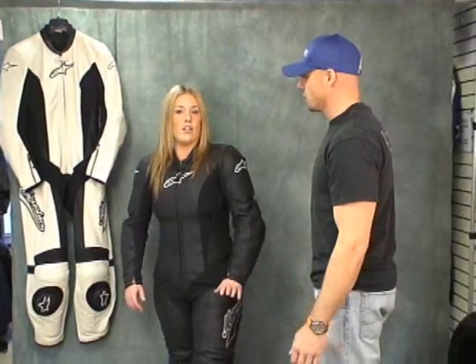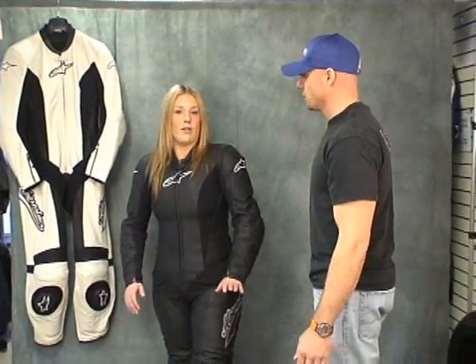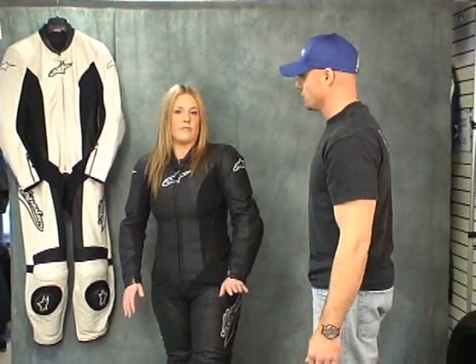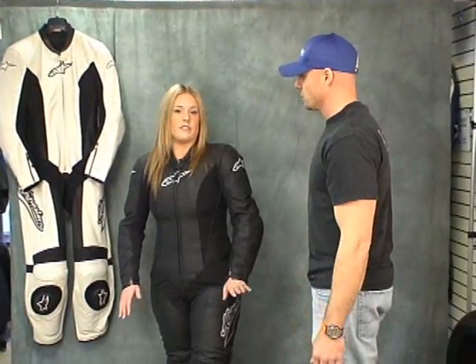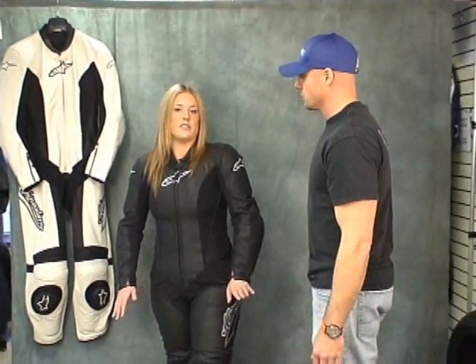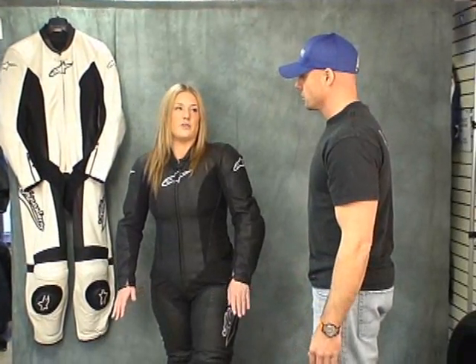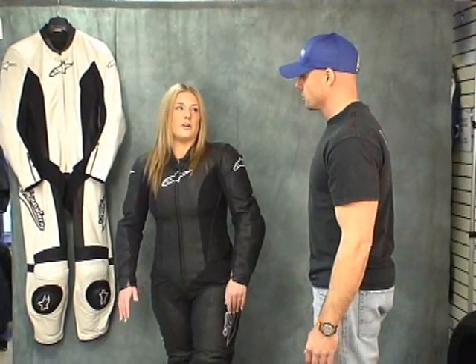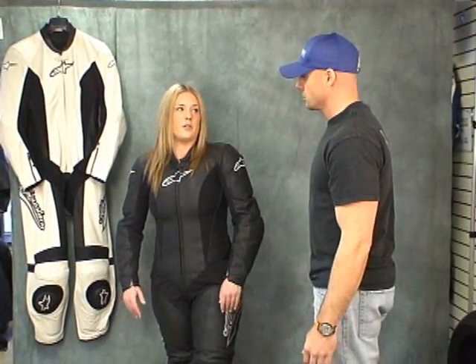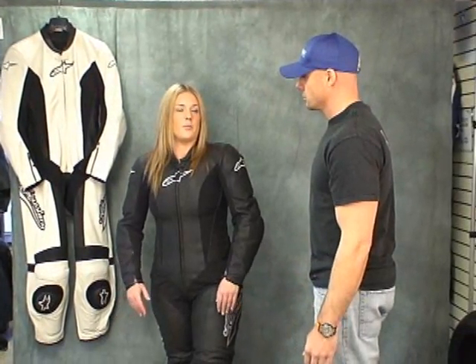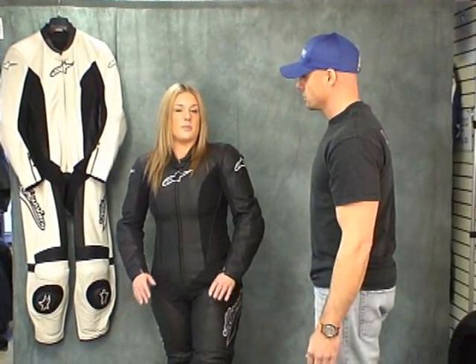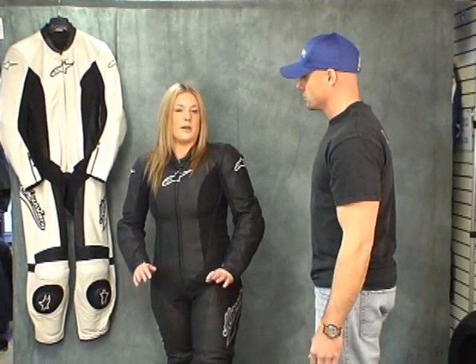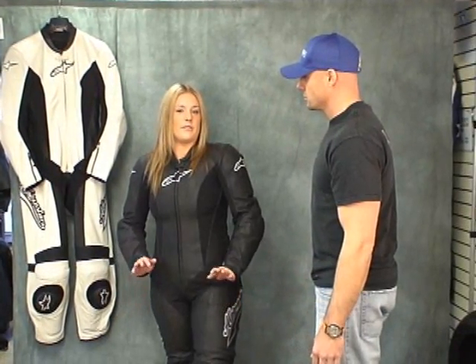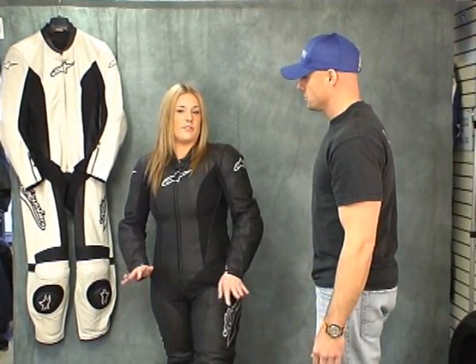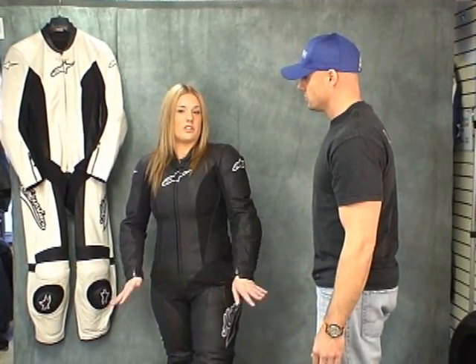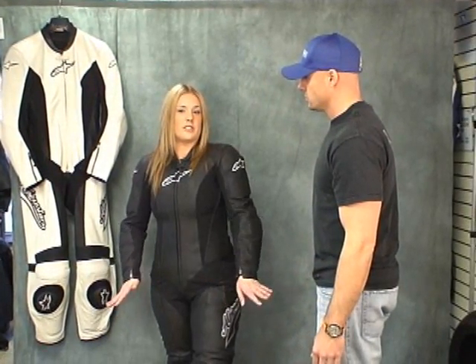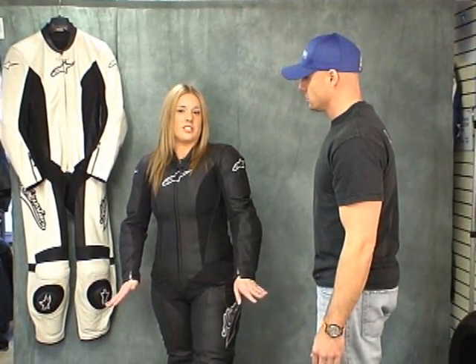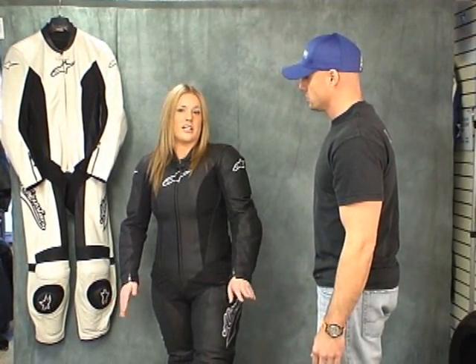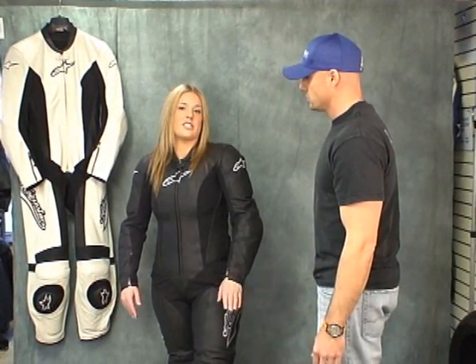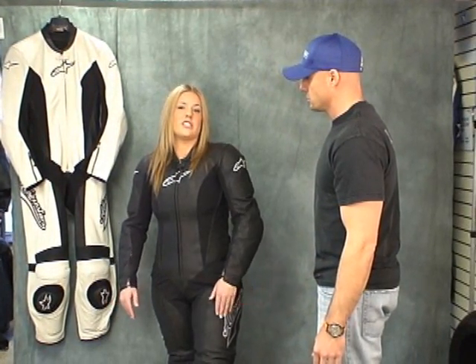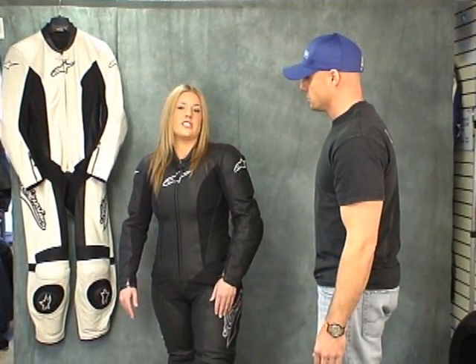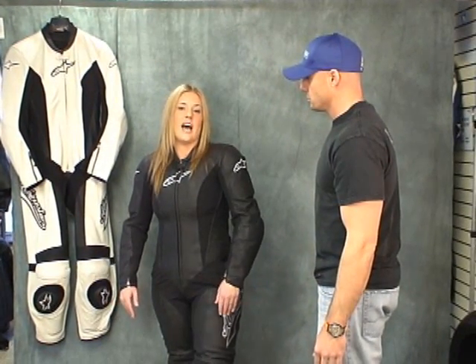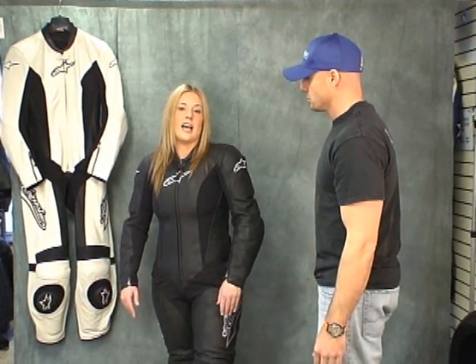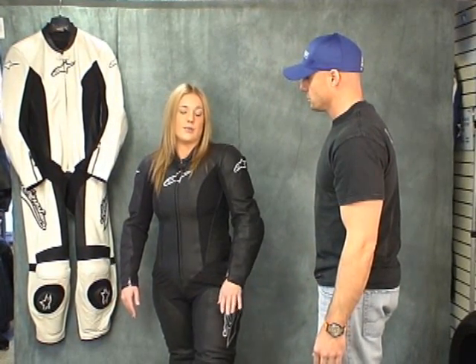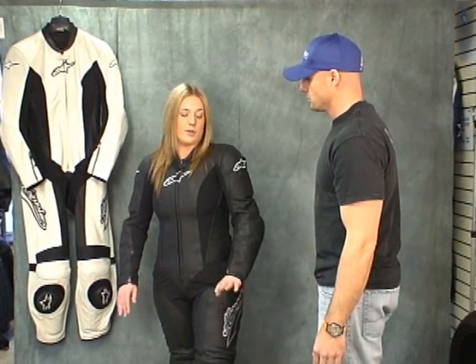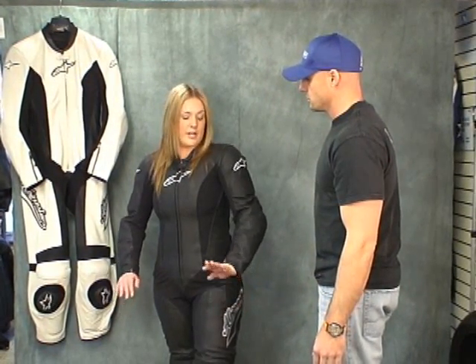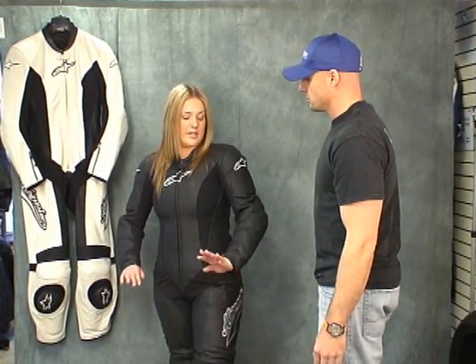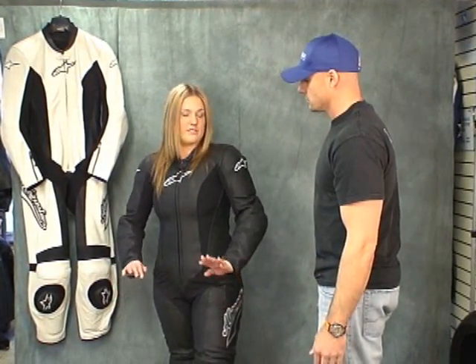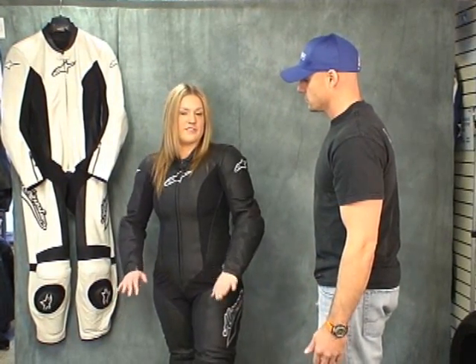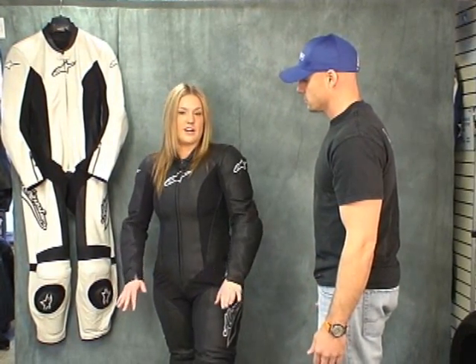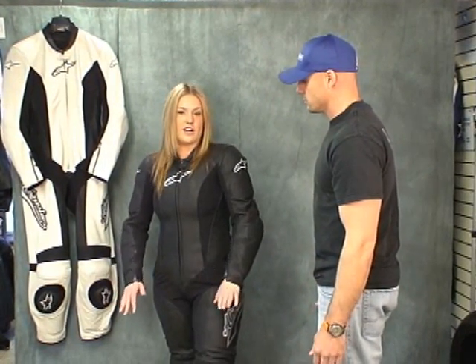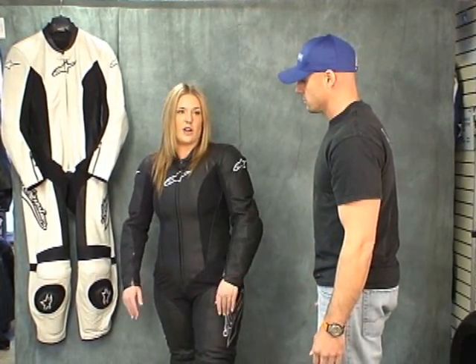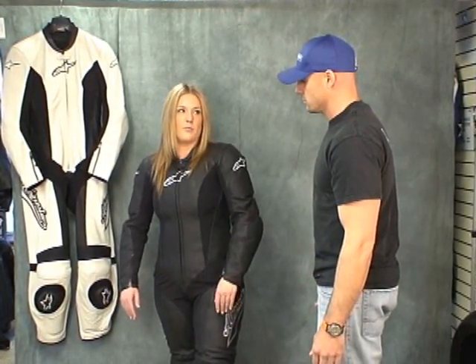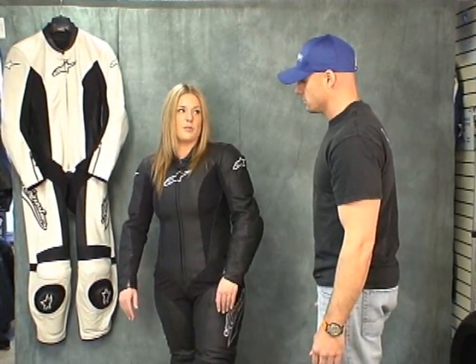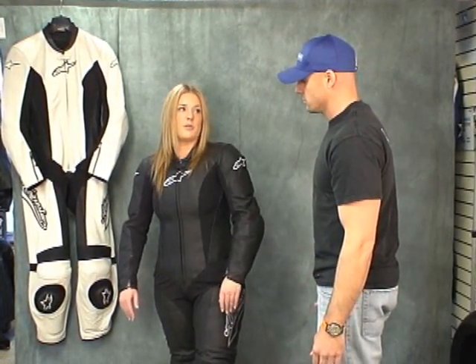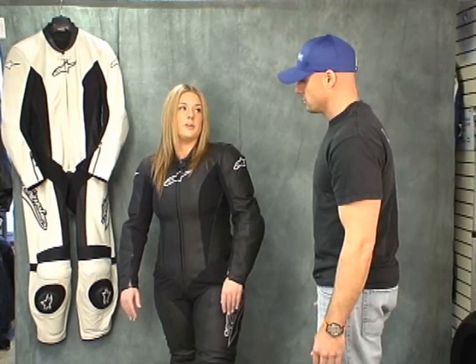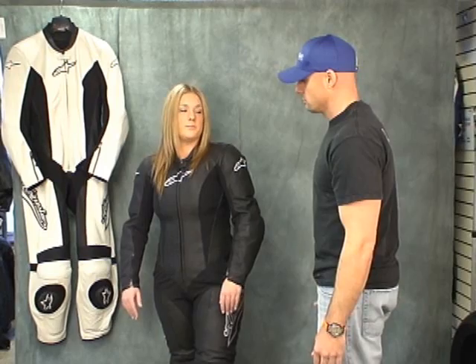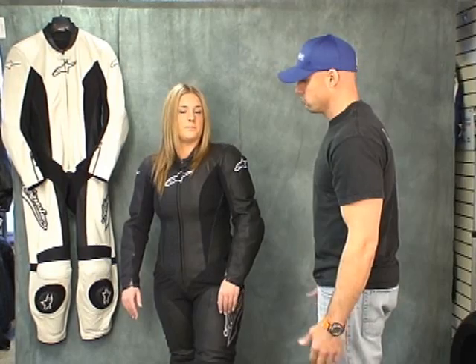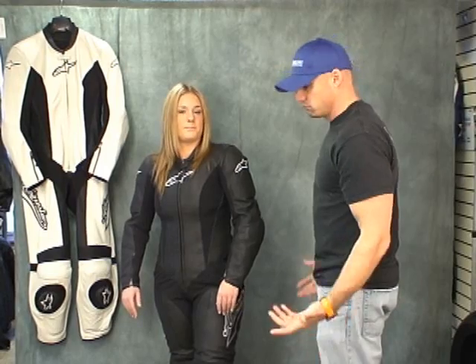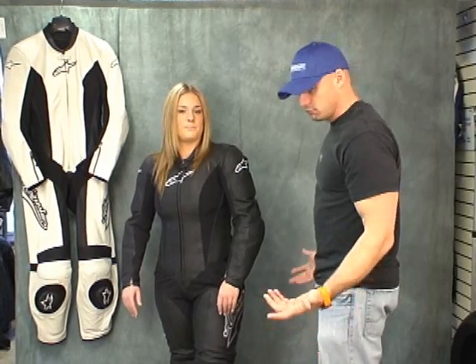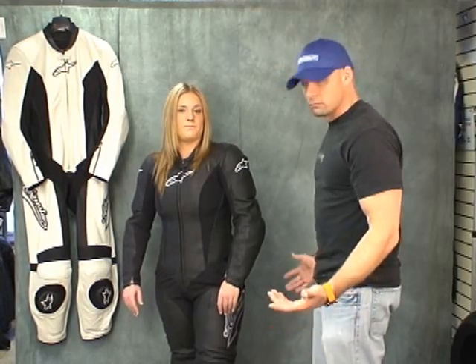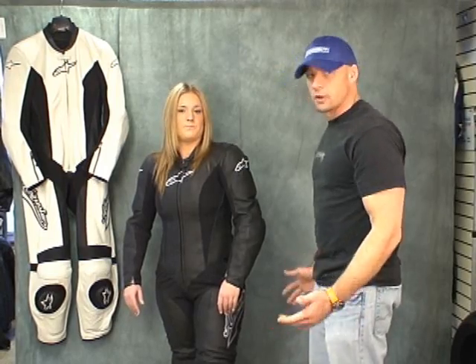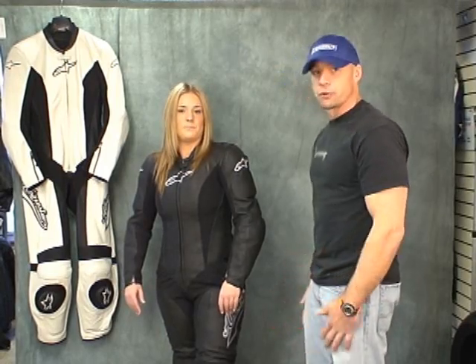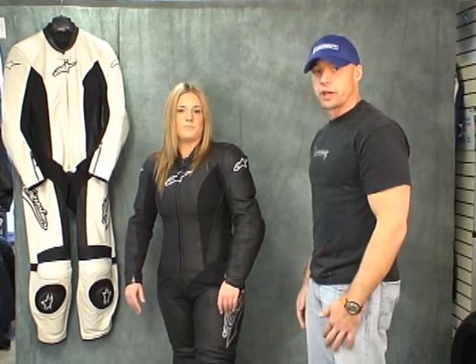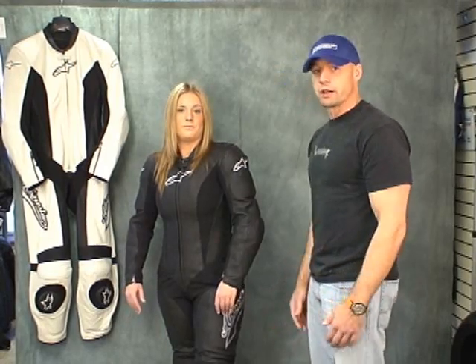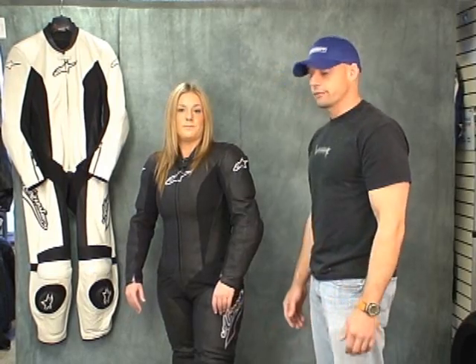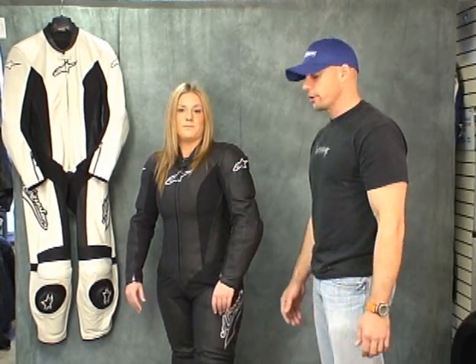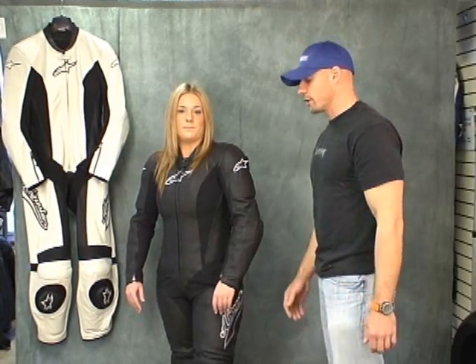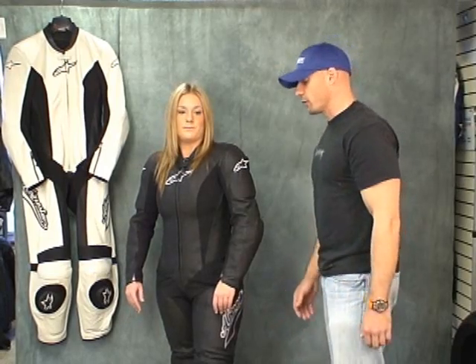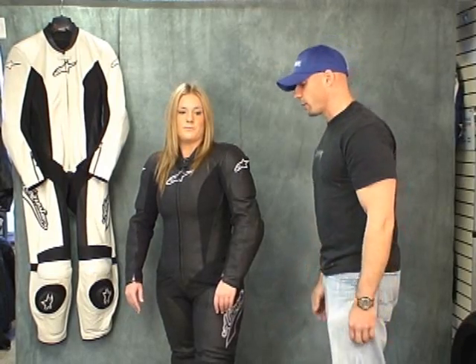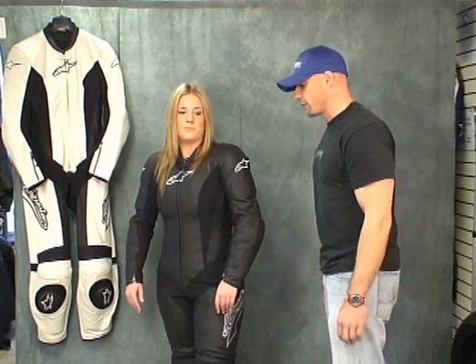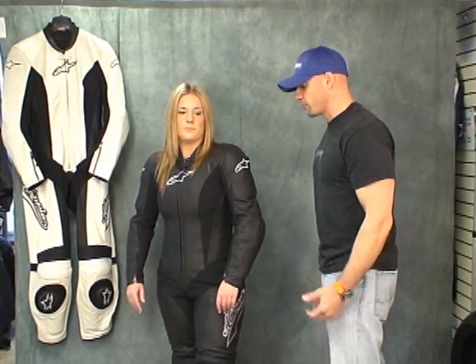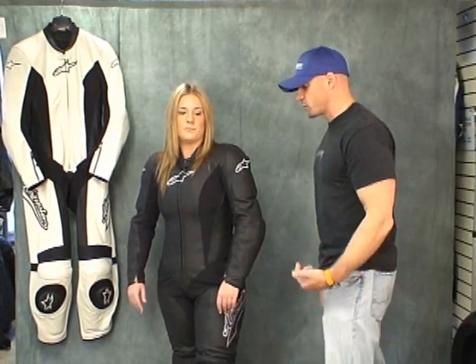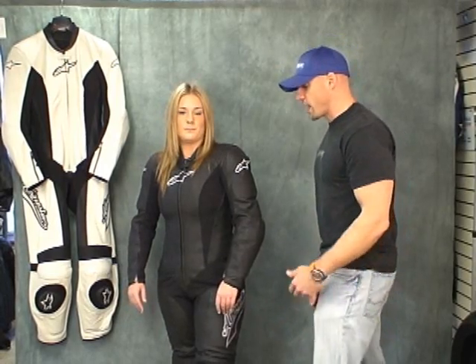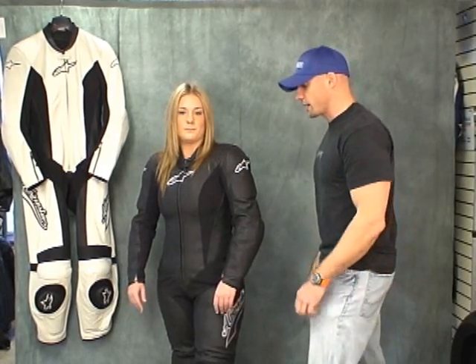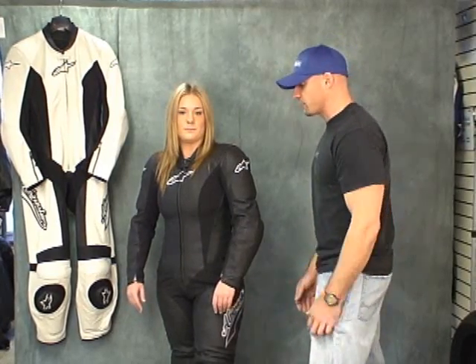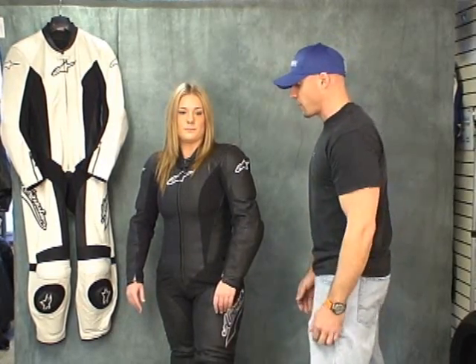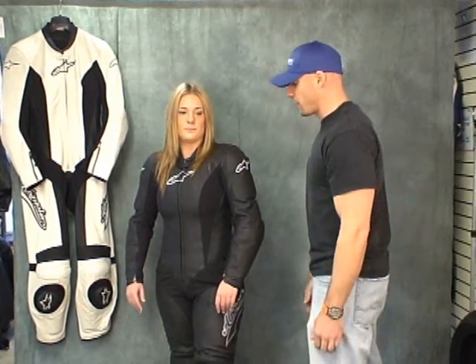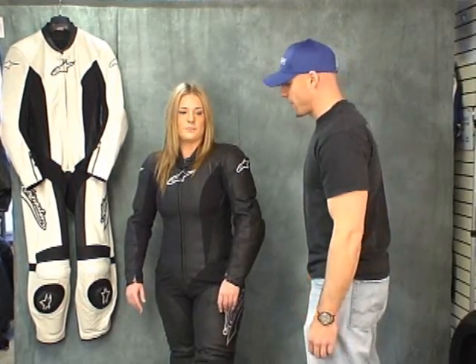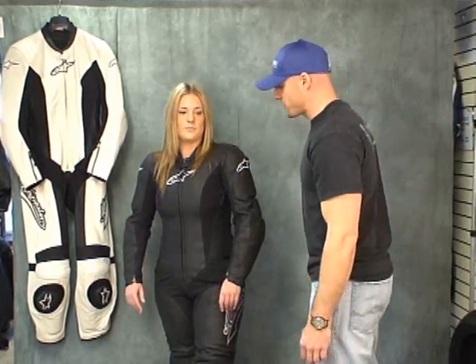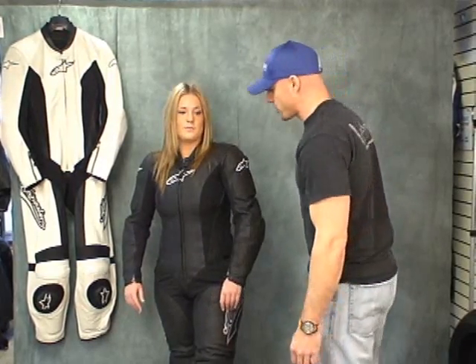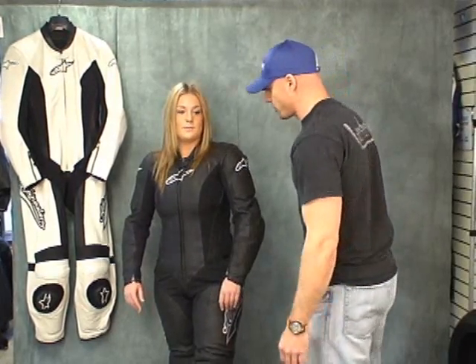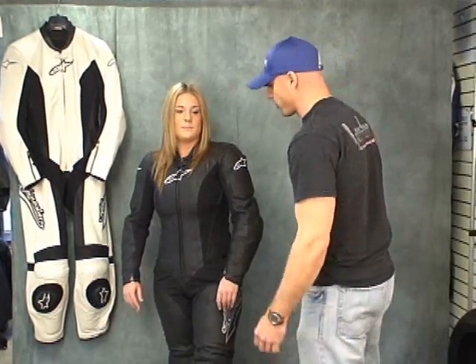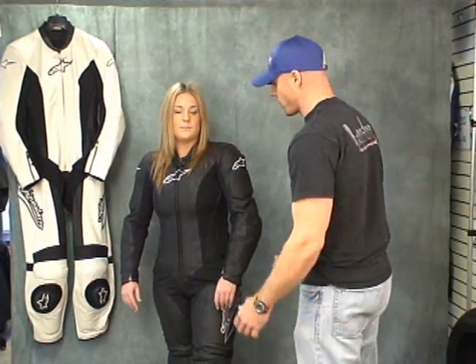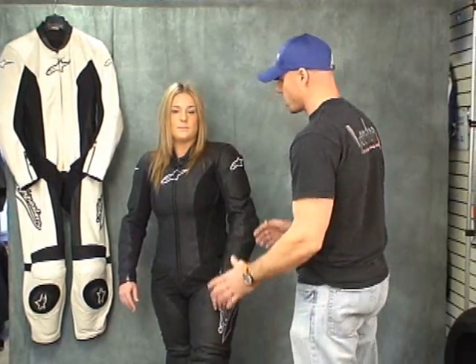I love this suit. It would be my first suggestion to anybody. It's very comfortable. Right from Jackie's mouth — that's a good thing.